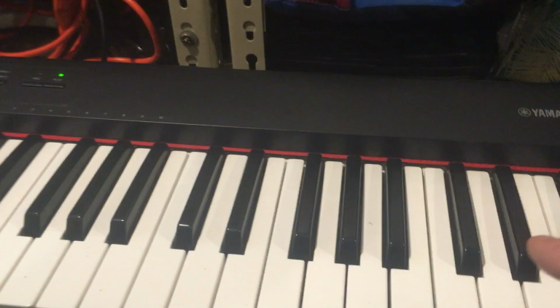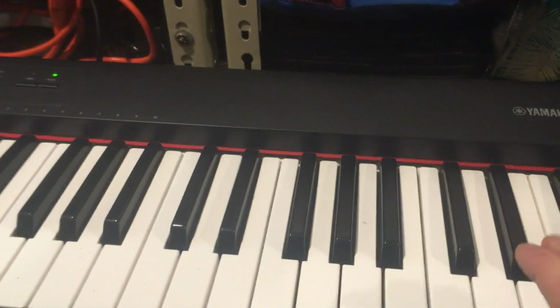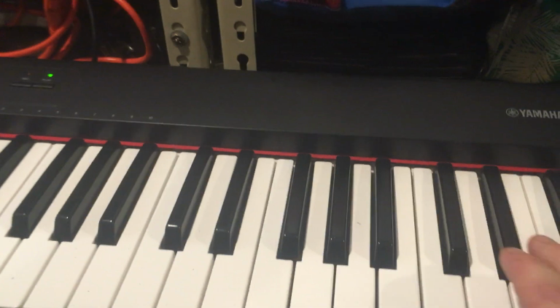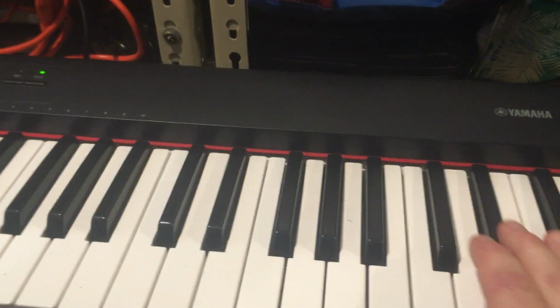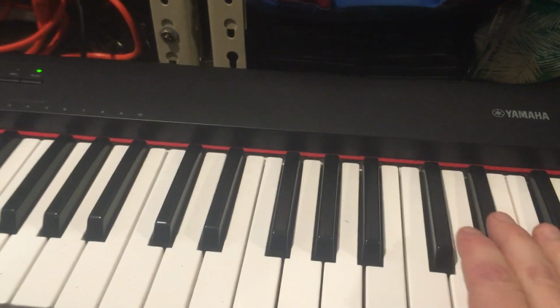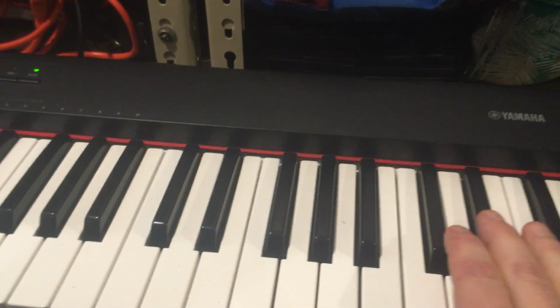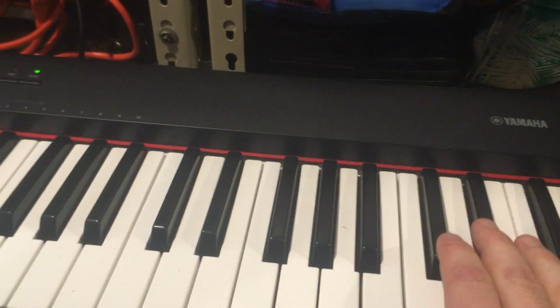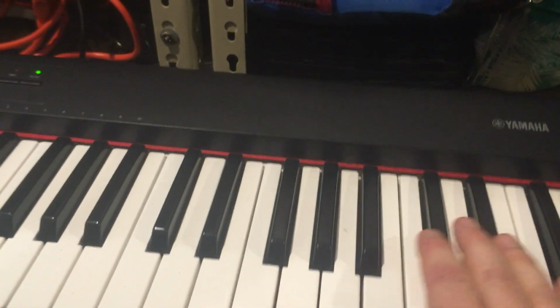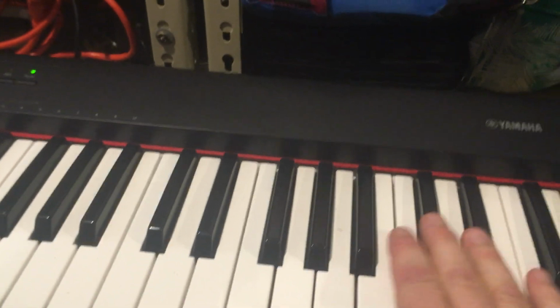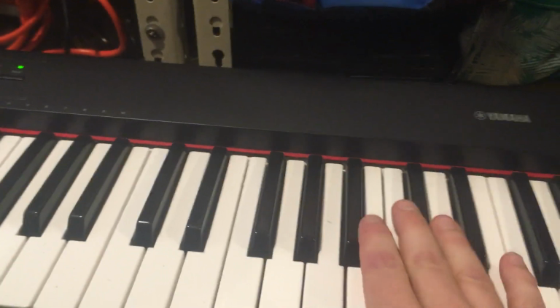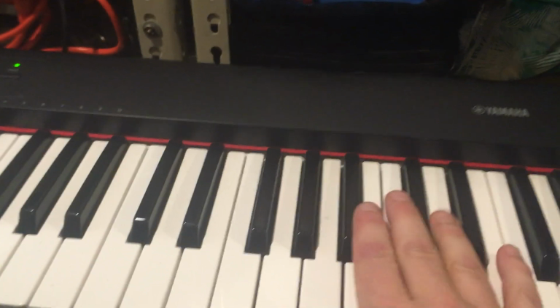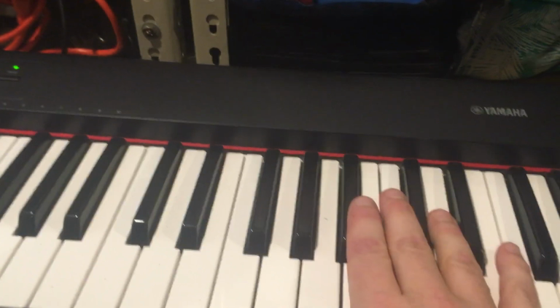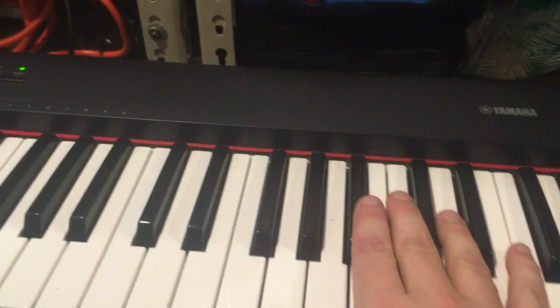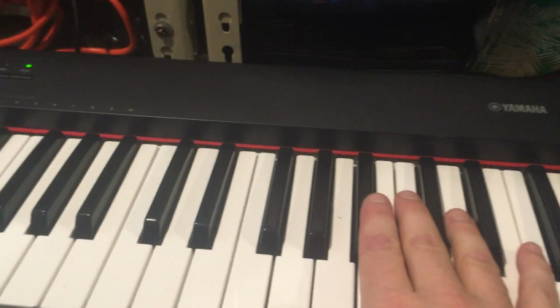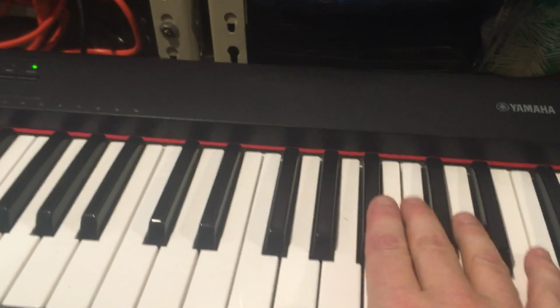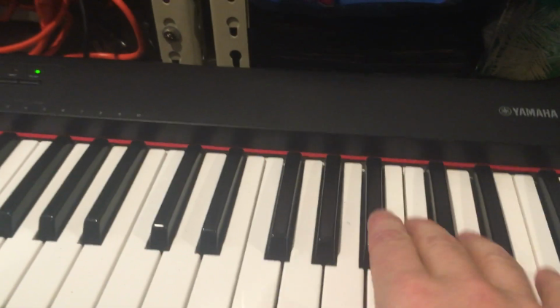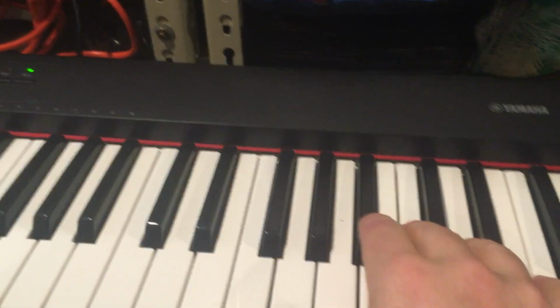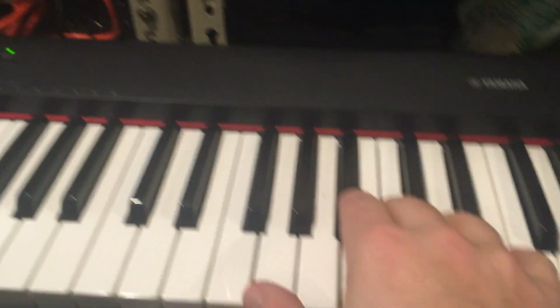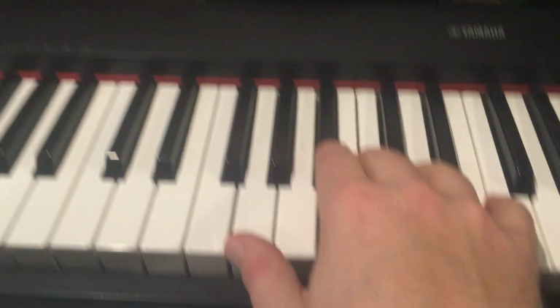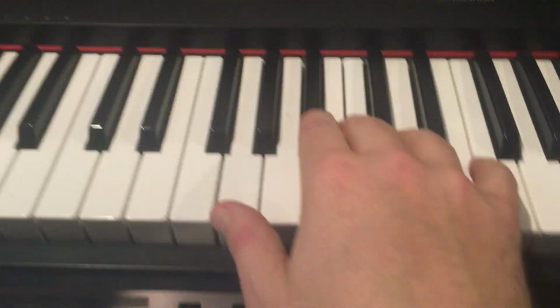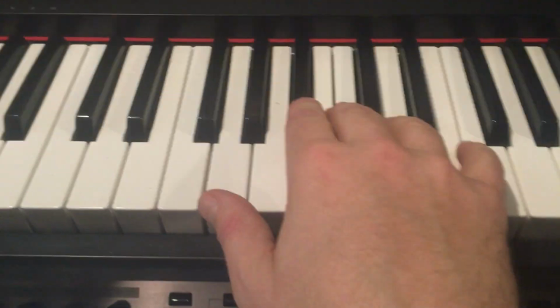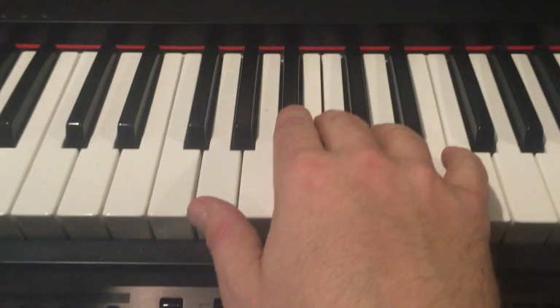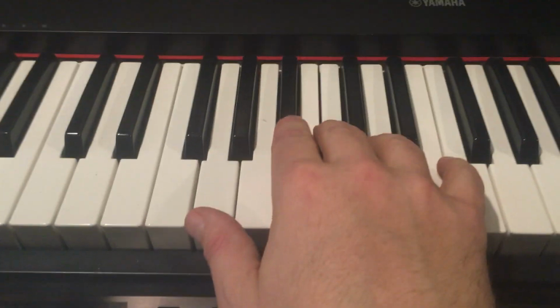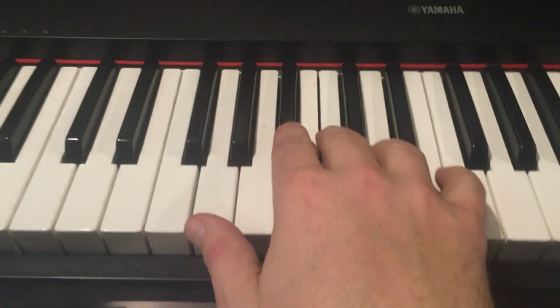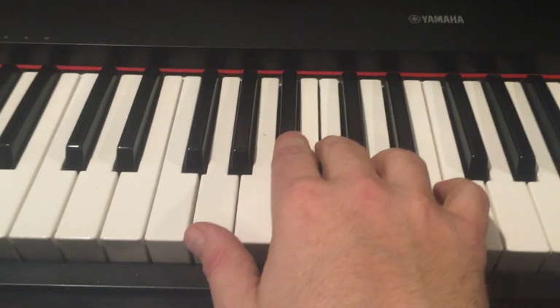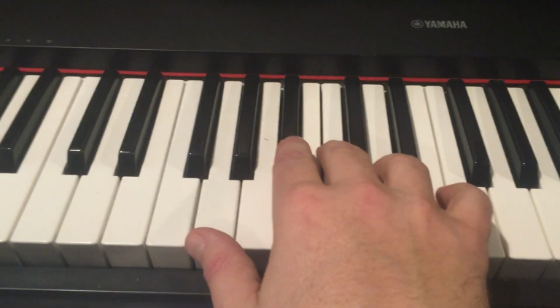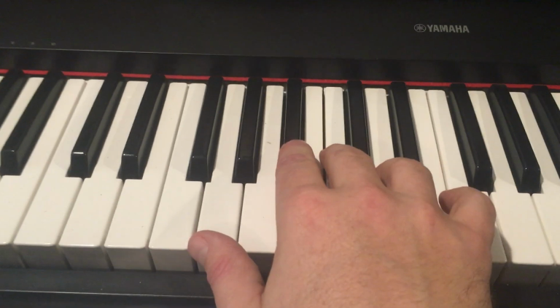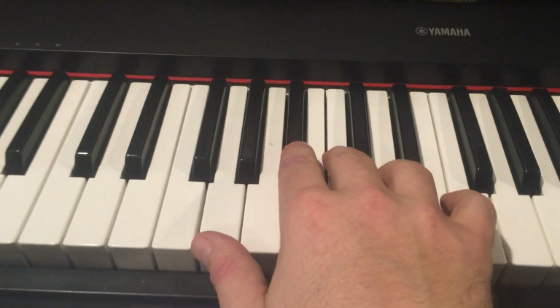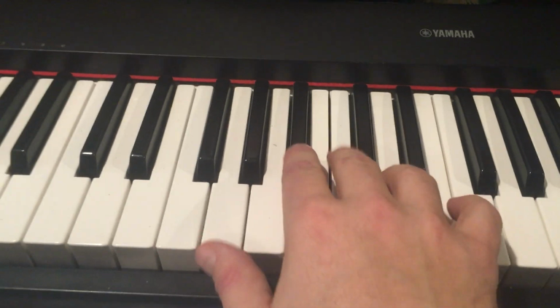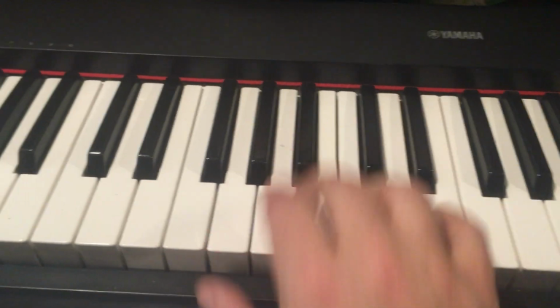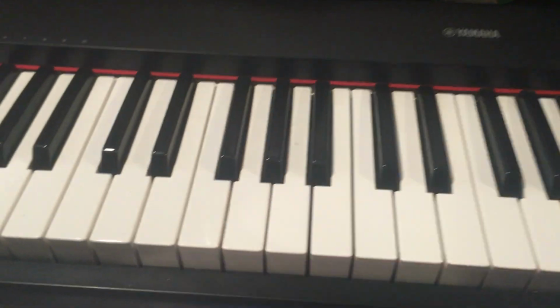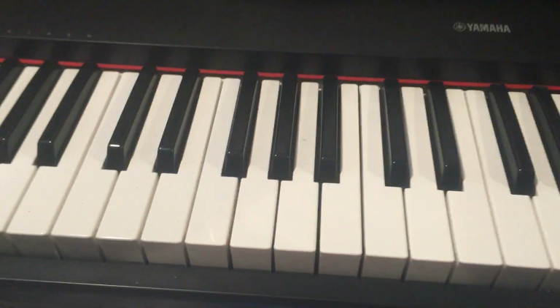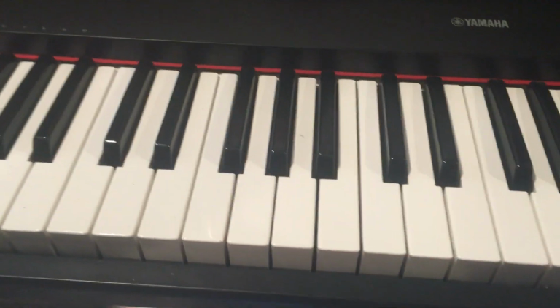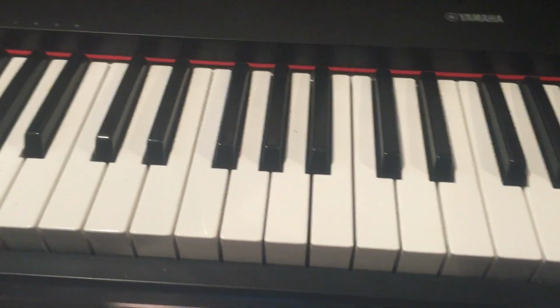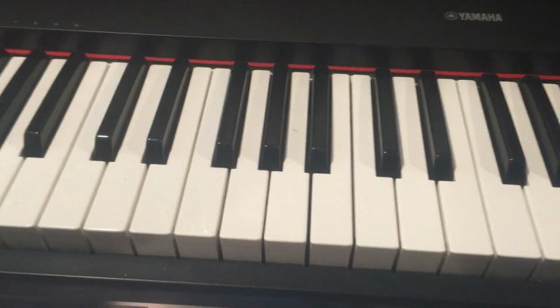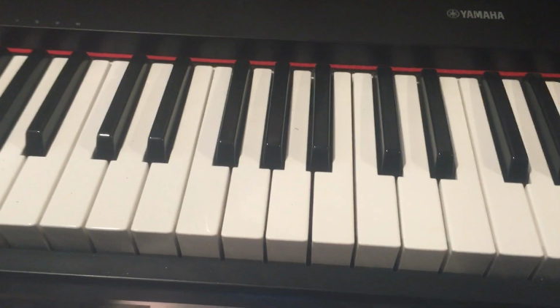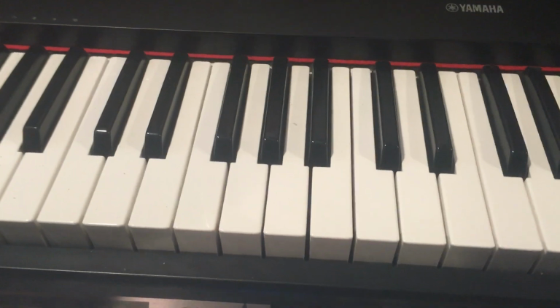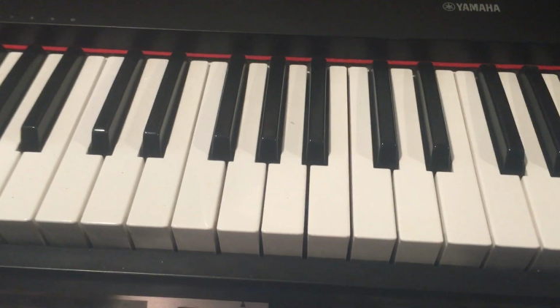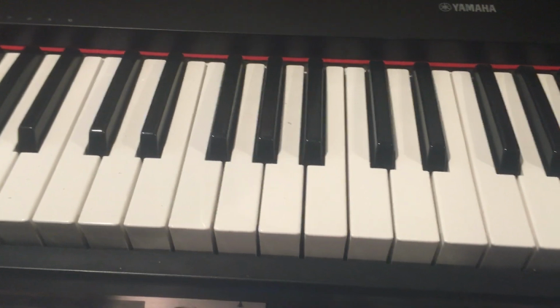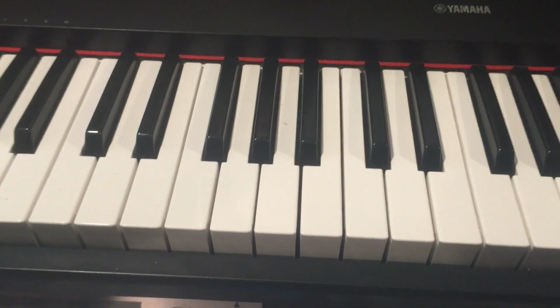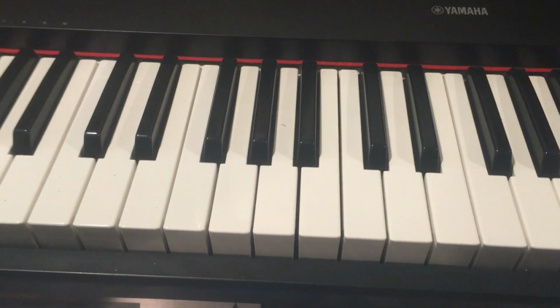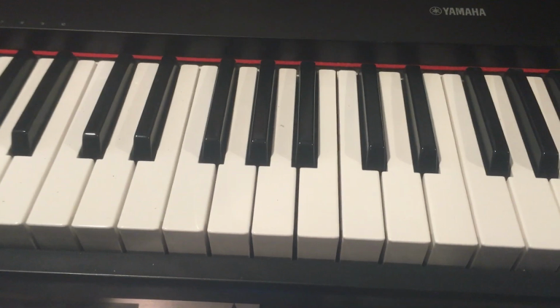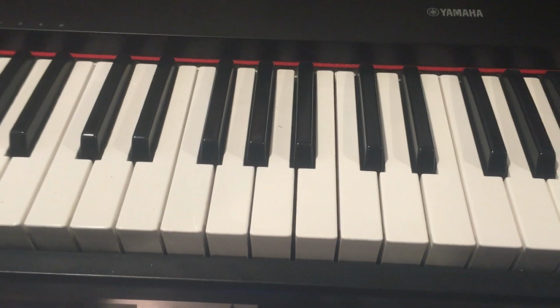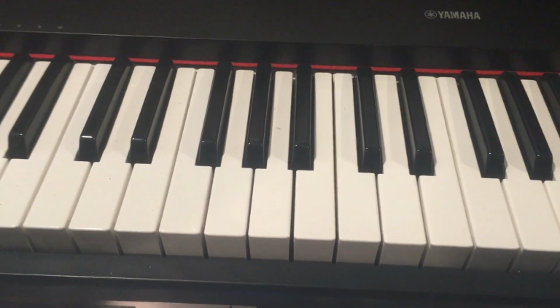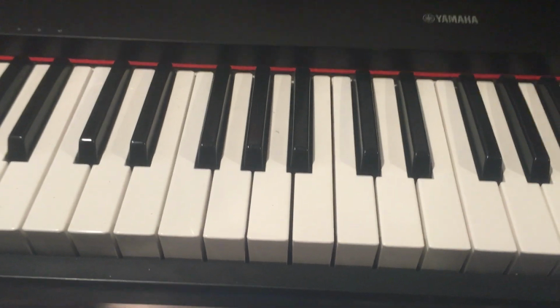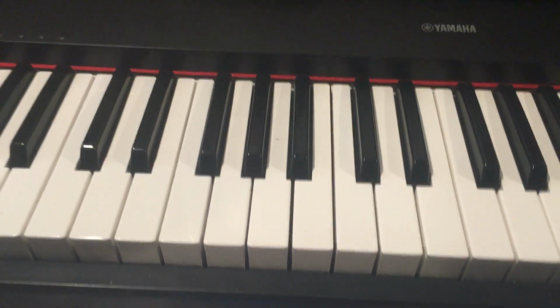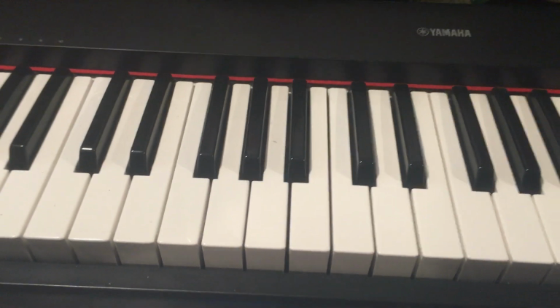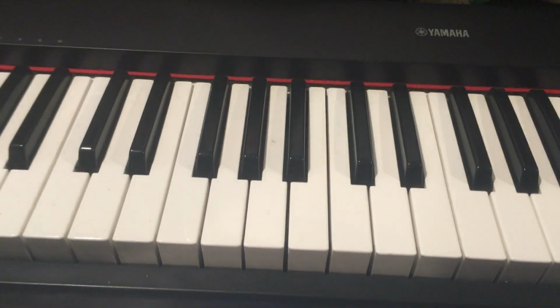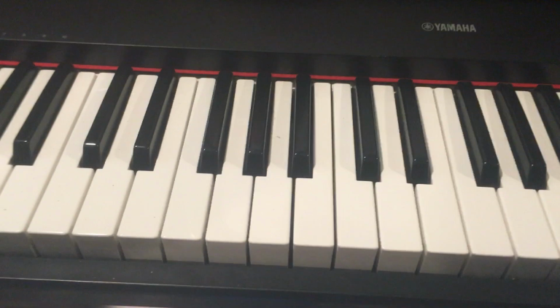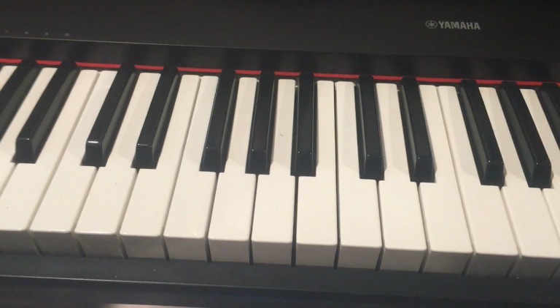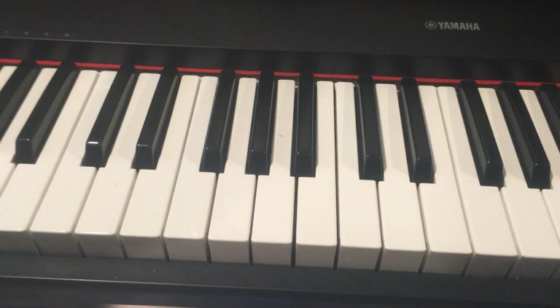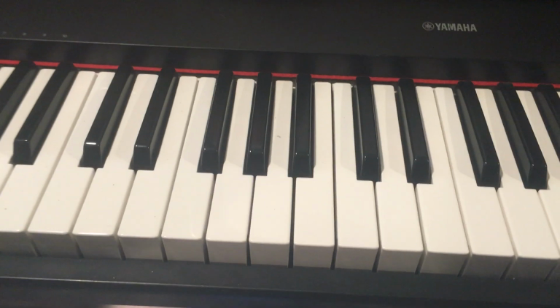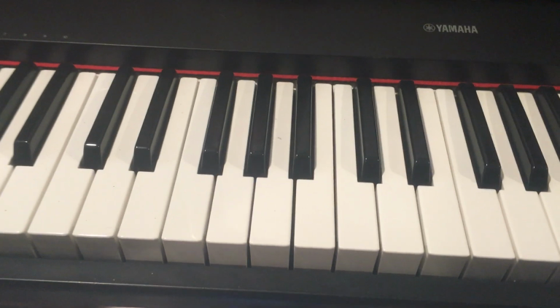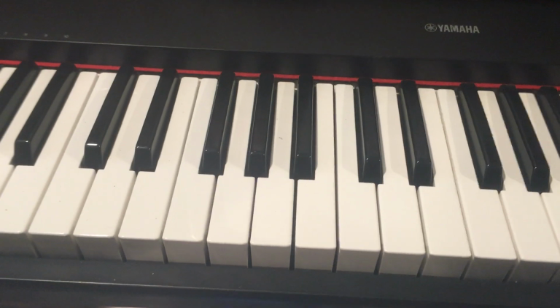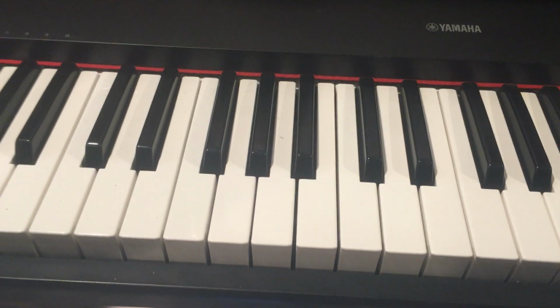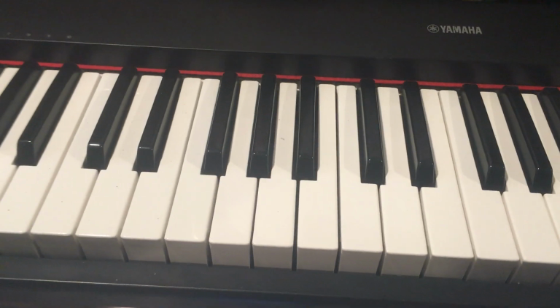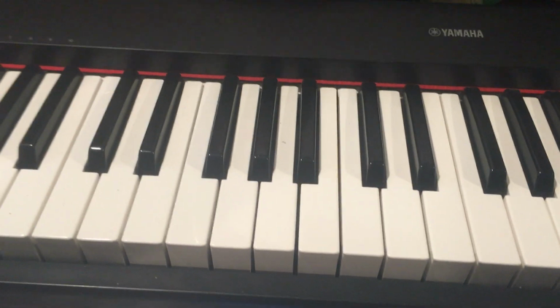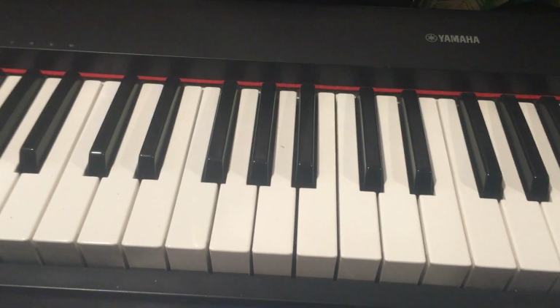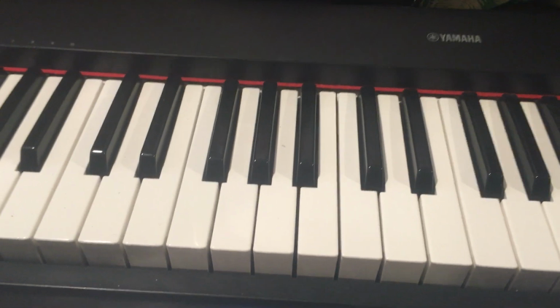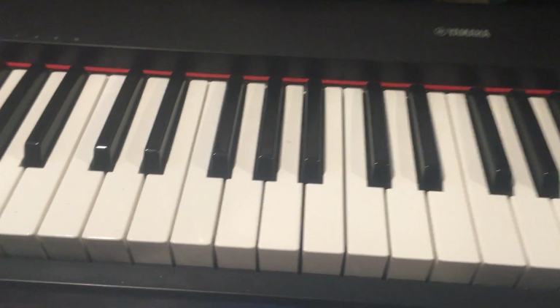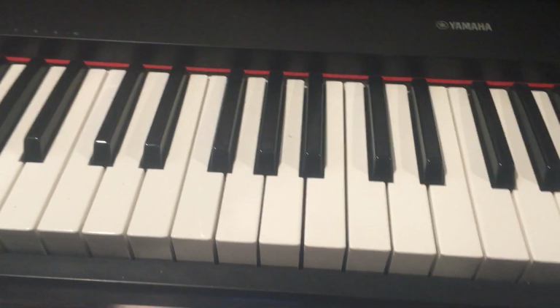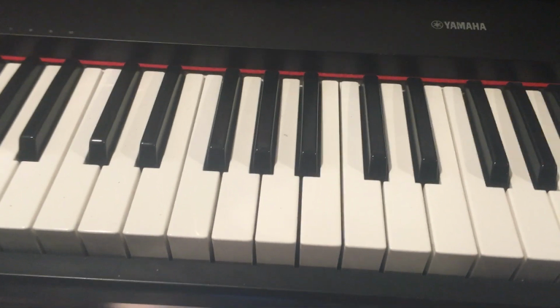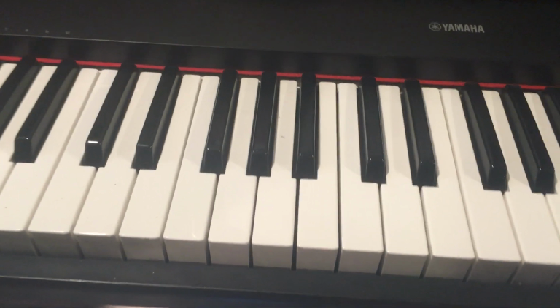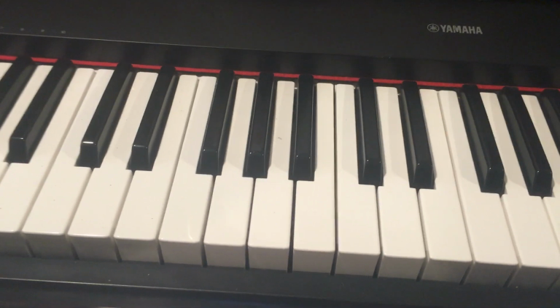Someone asked how to do a tutorial for Cheetah Girls — 'Cheetah Sisters' by the Cheetah Girls.